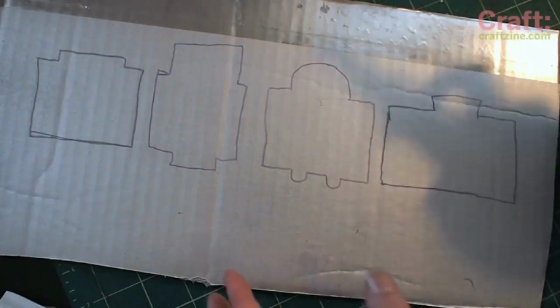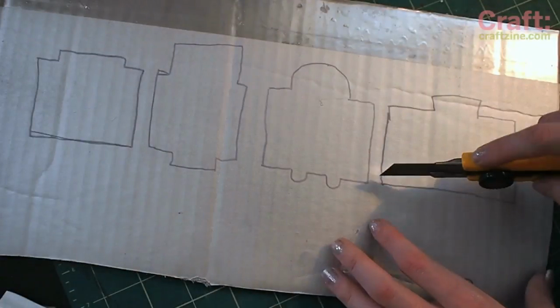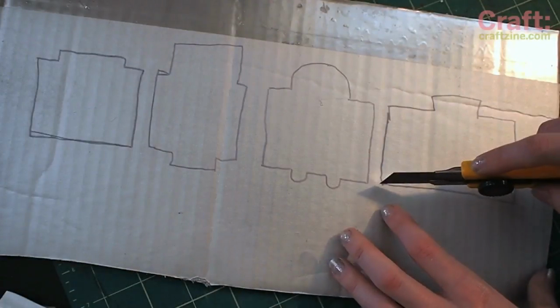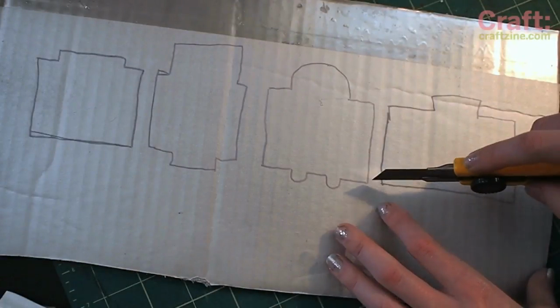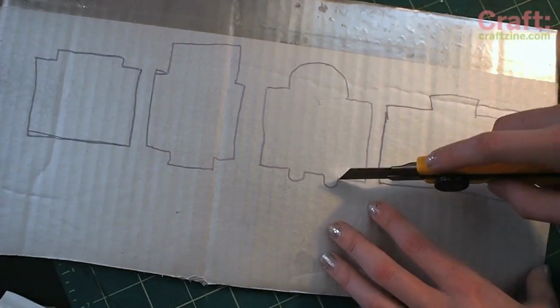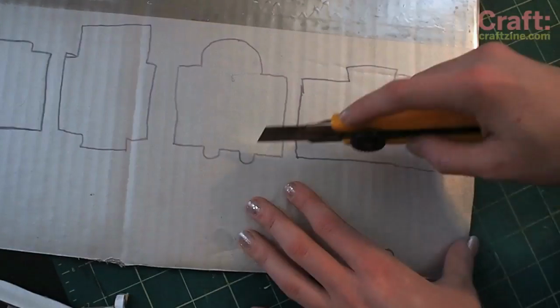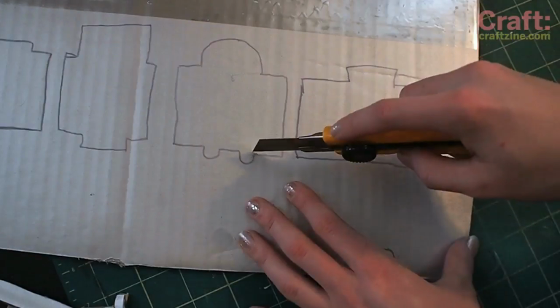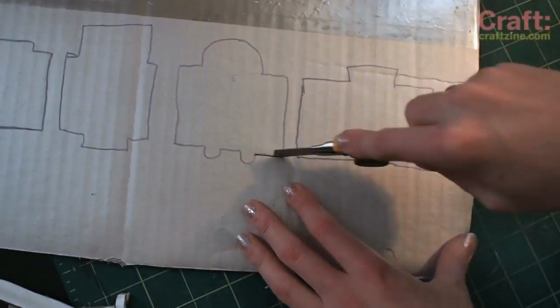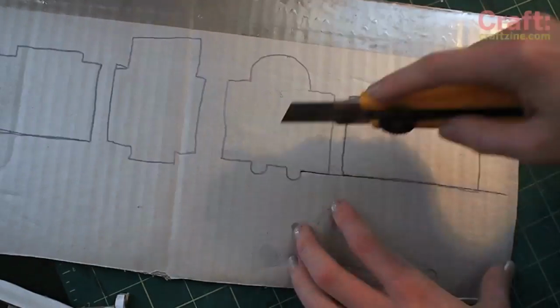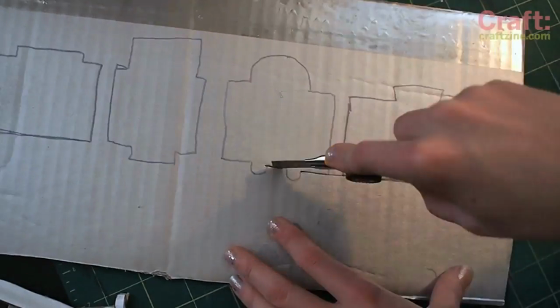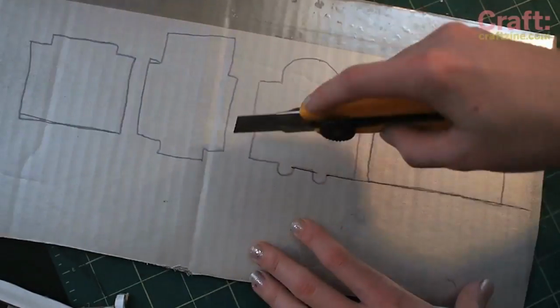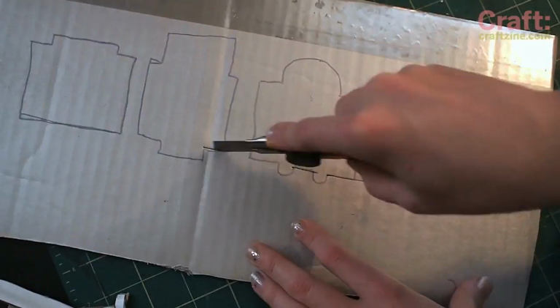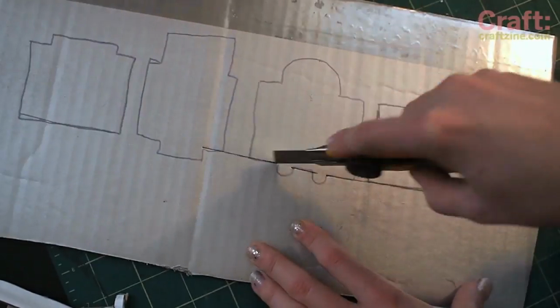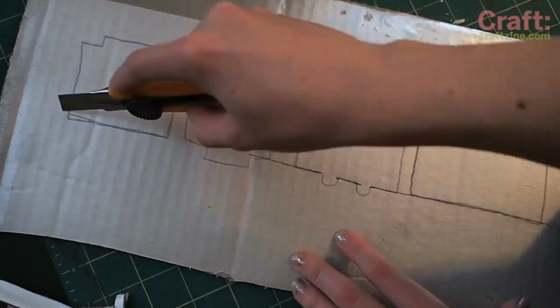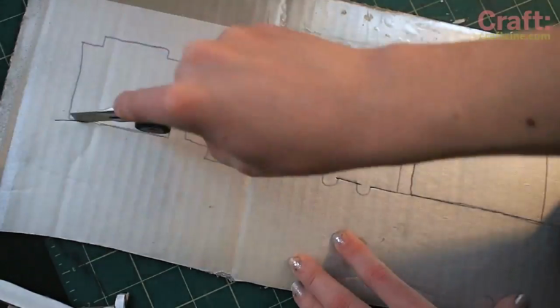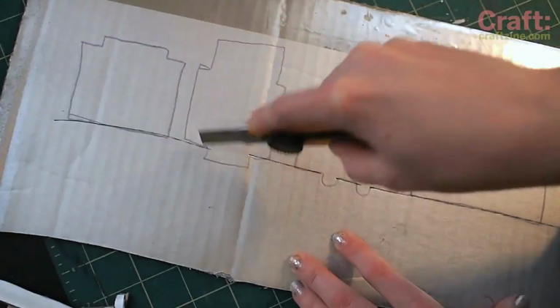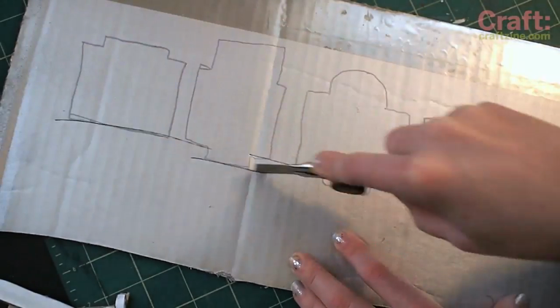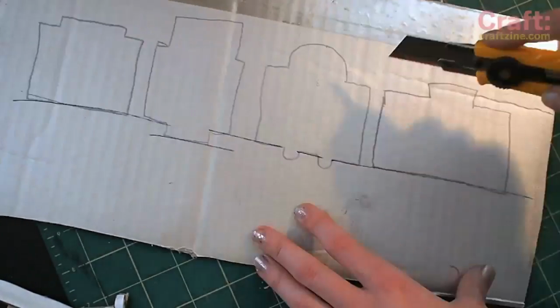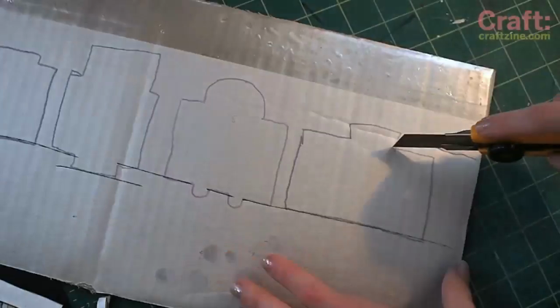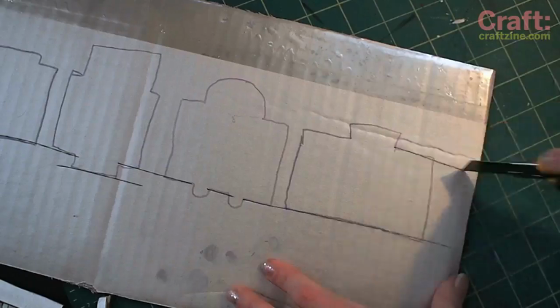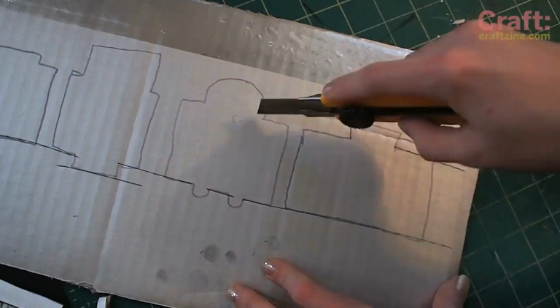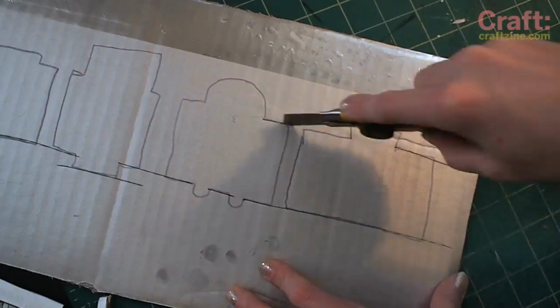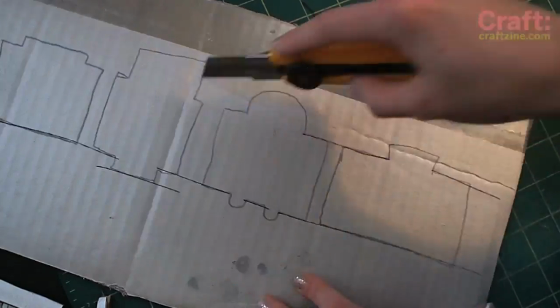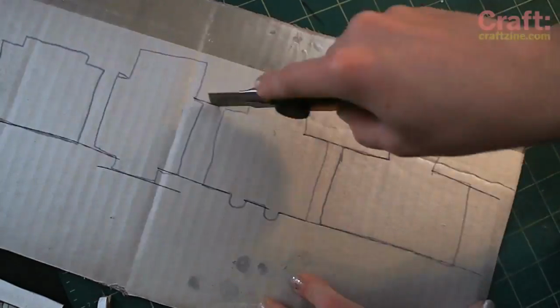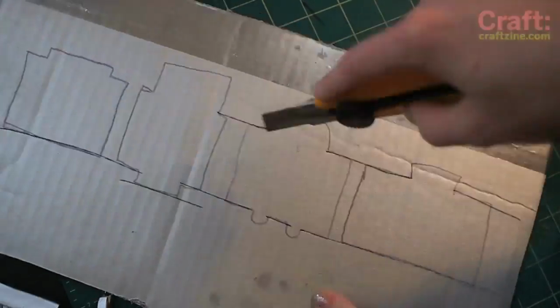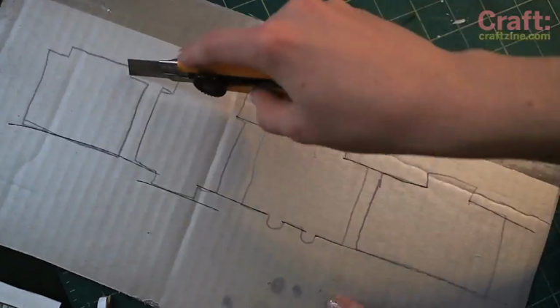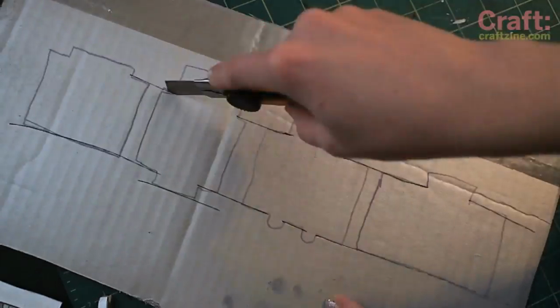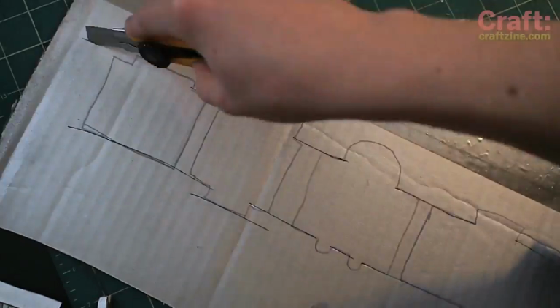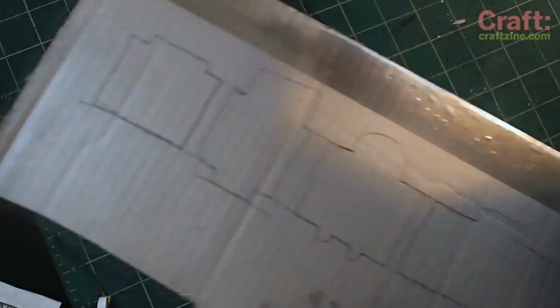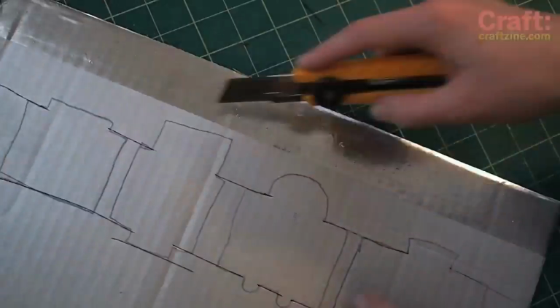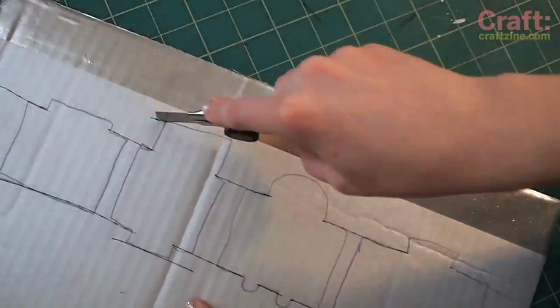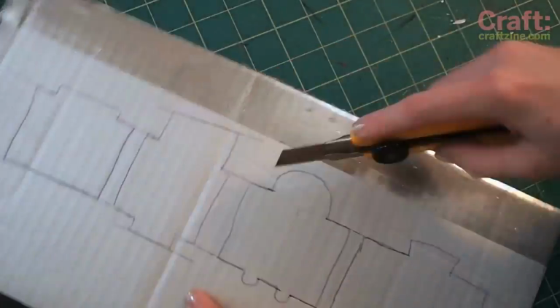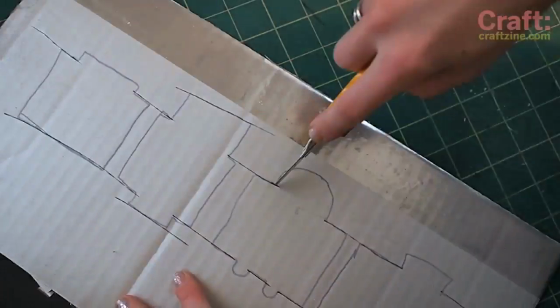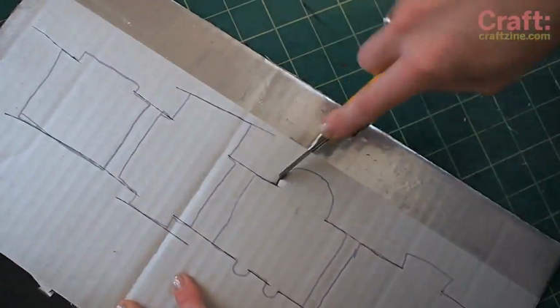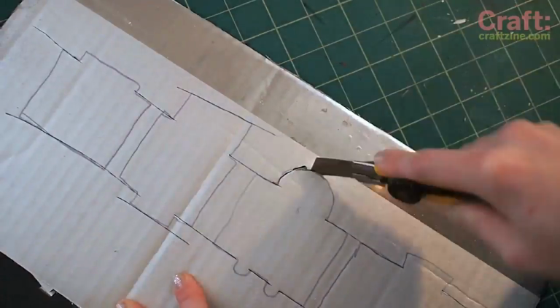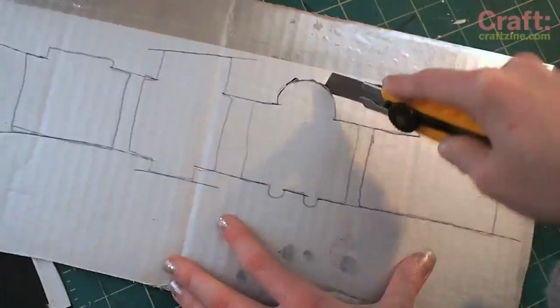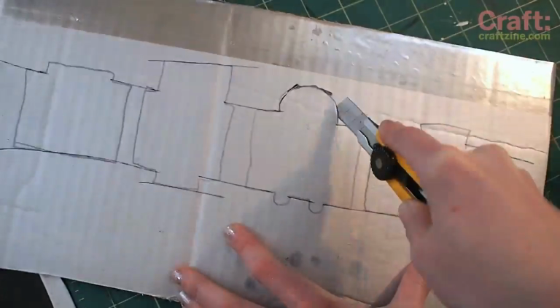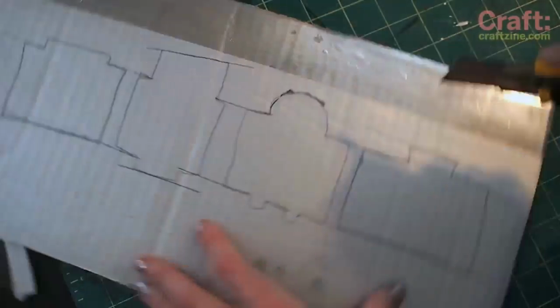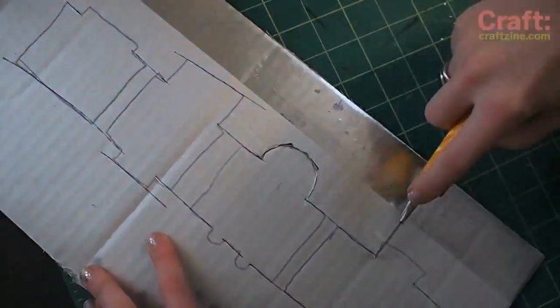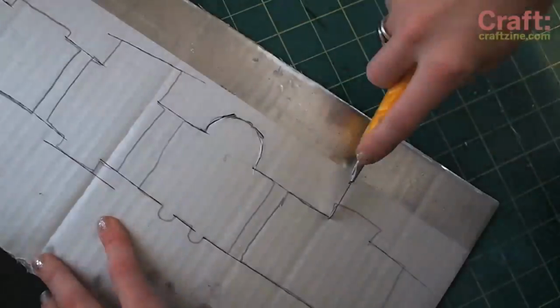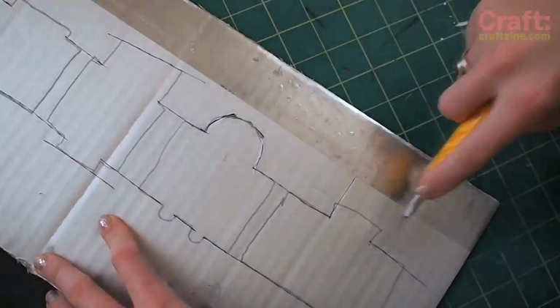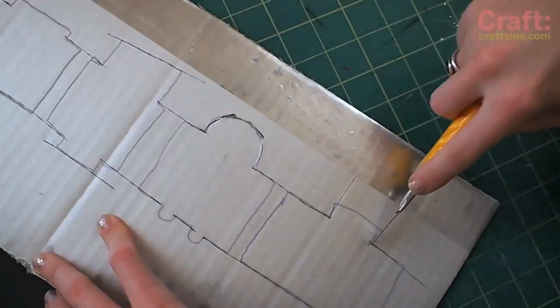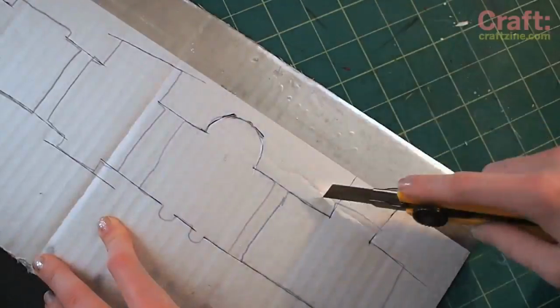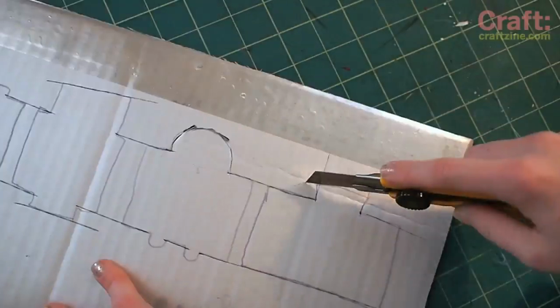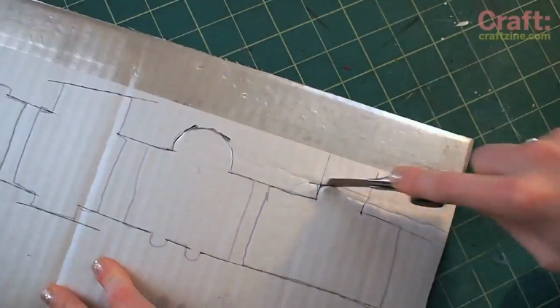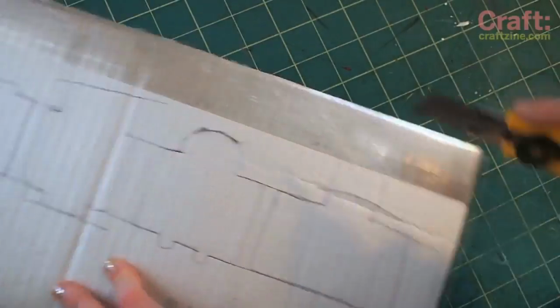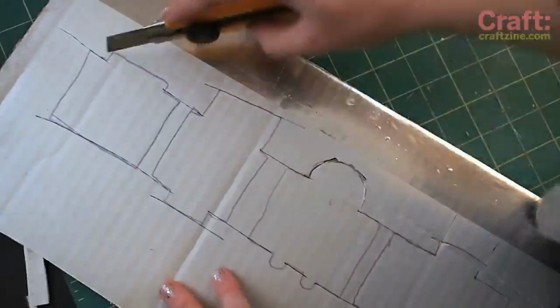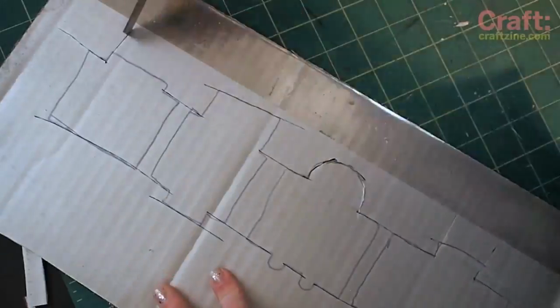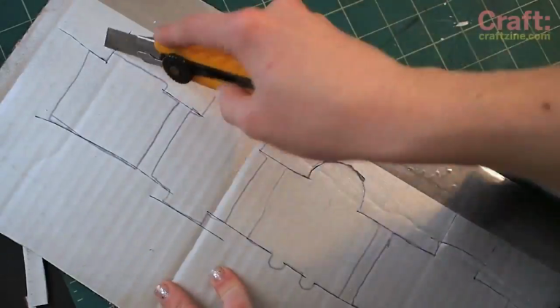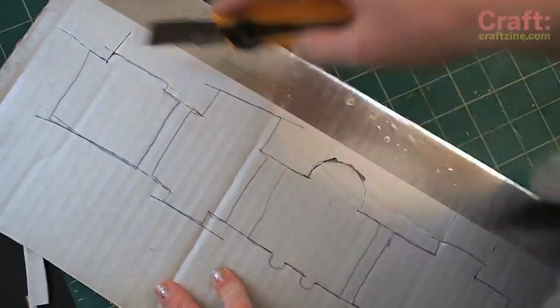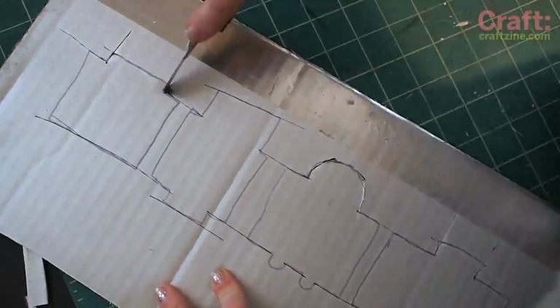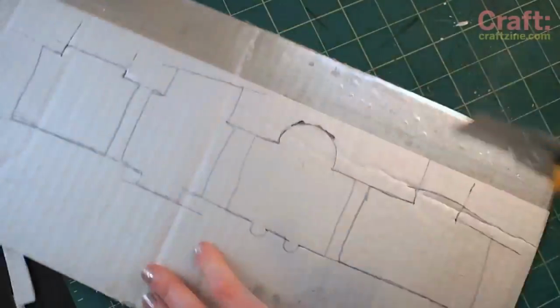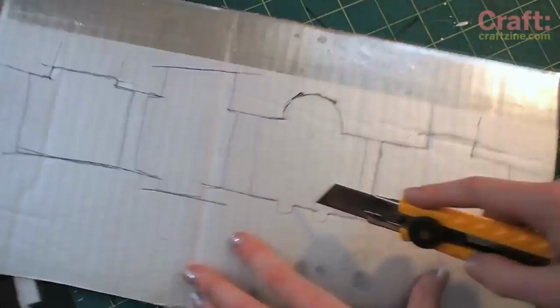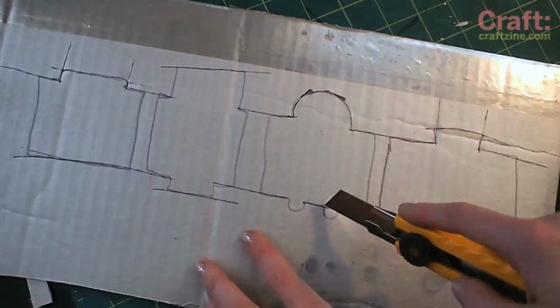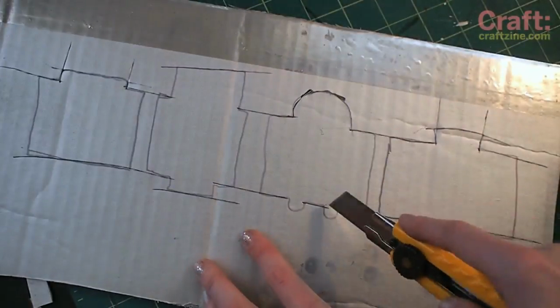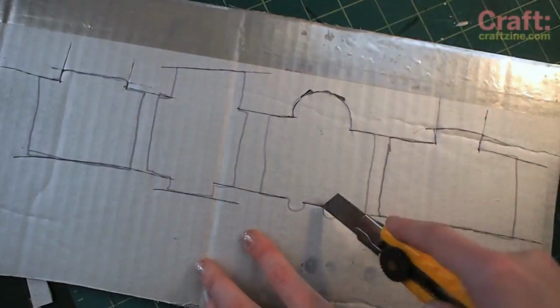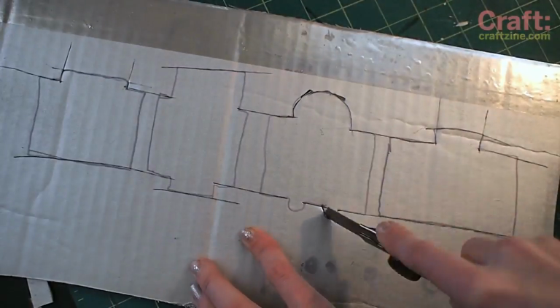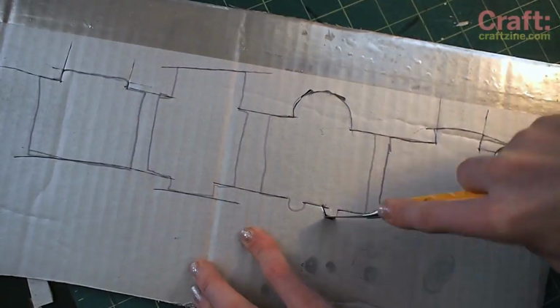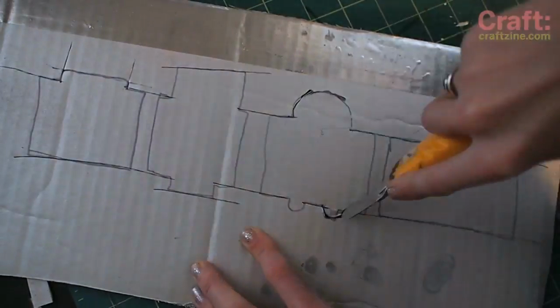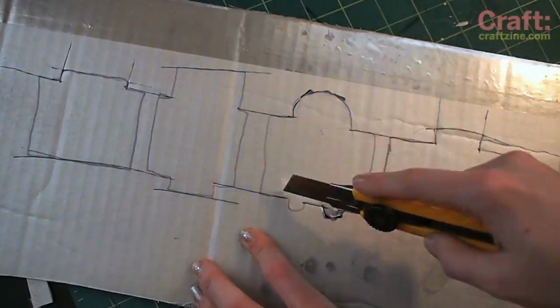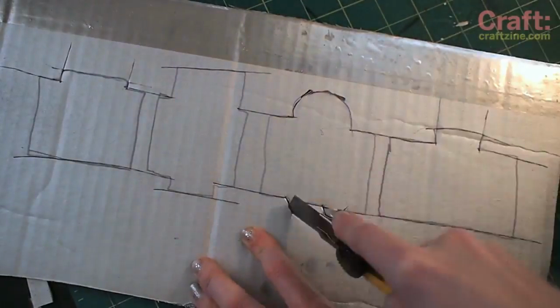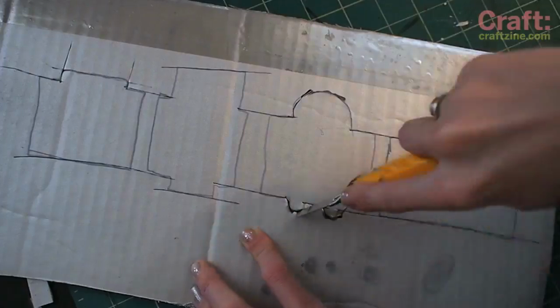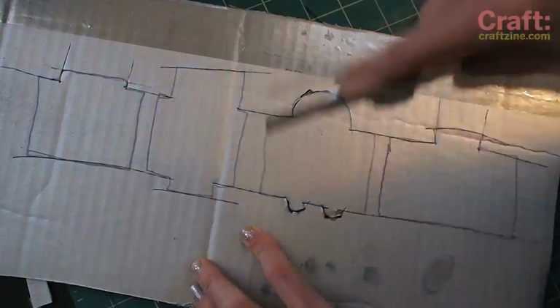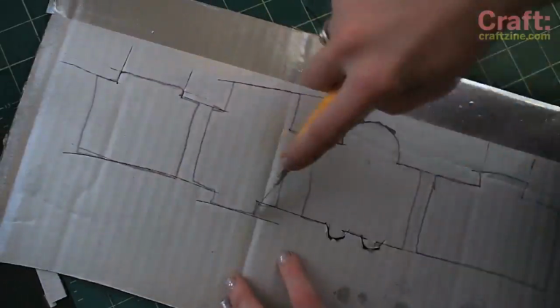Then it's time to slice and dice. Be careful with that knife — it's super sharp. Never cut directly towards your body and consider using a ruler.